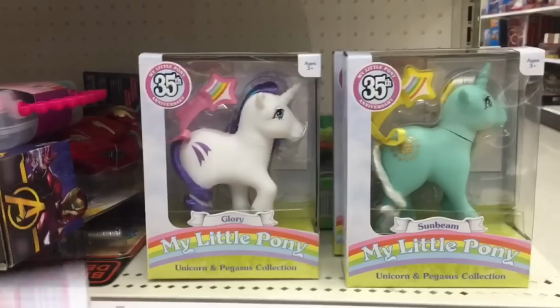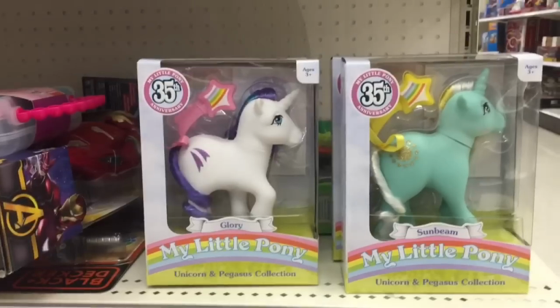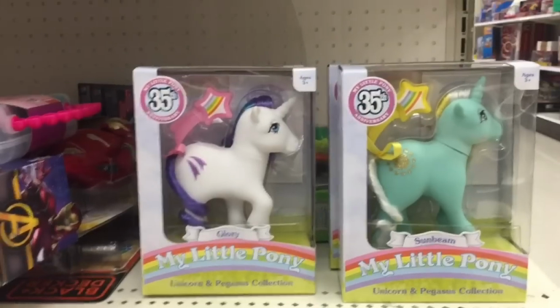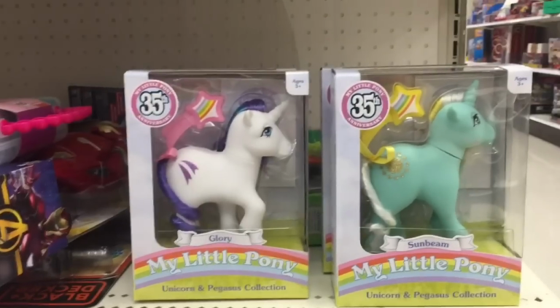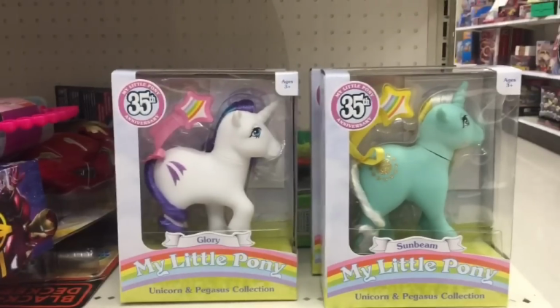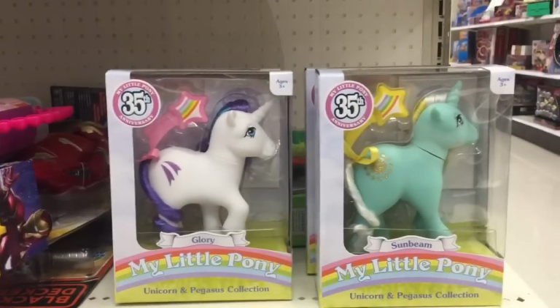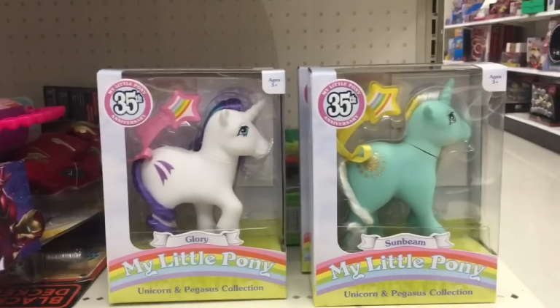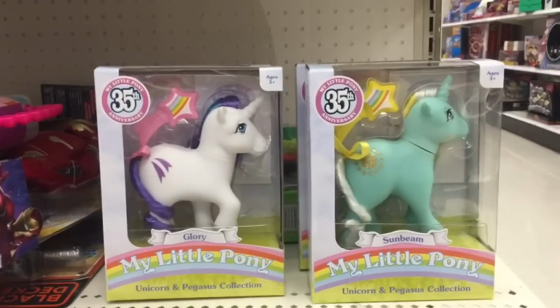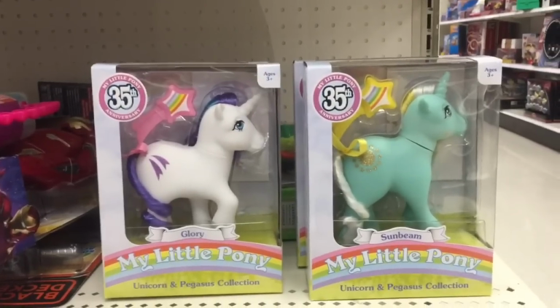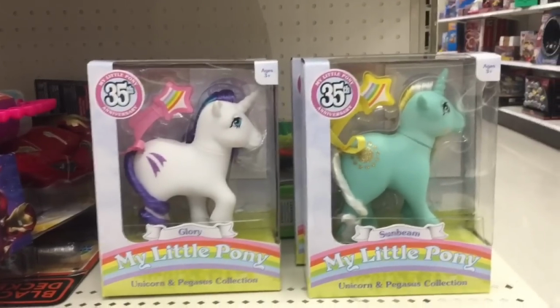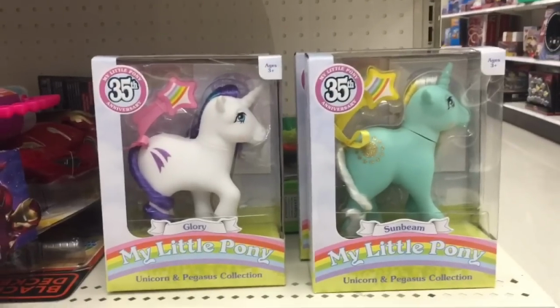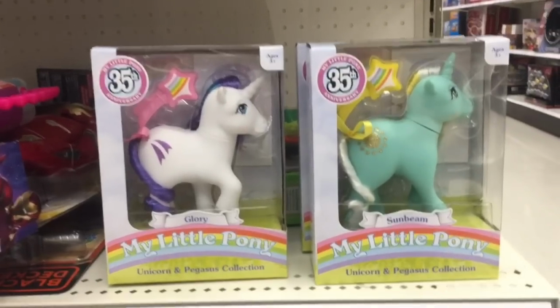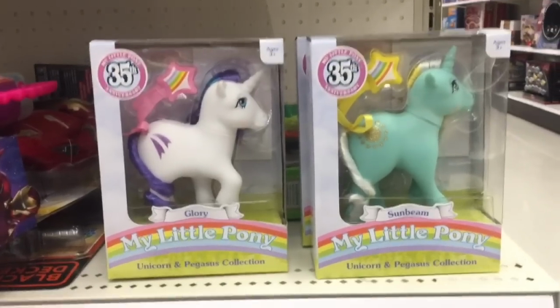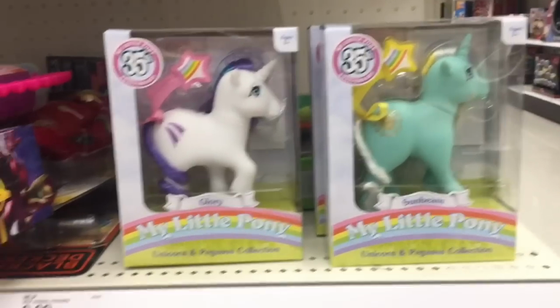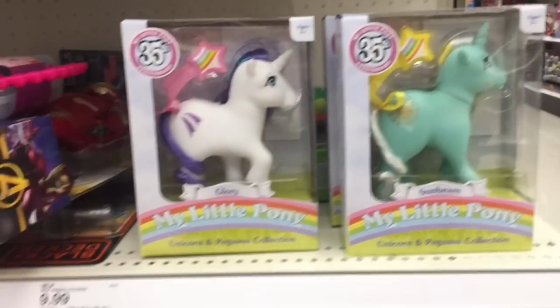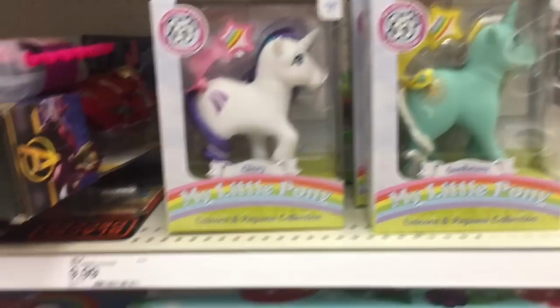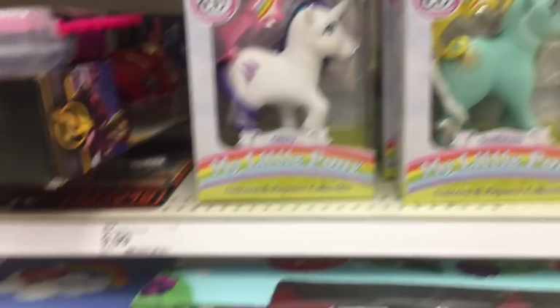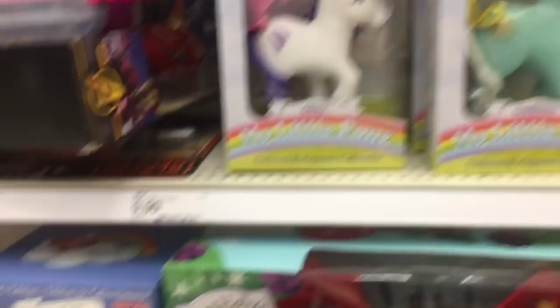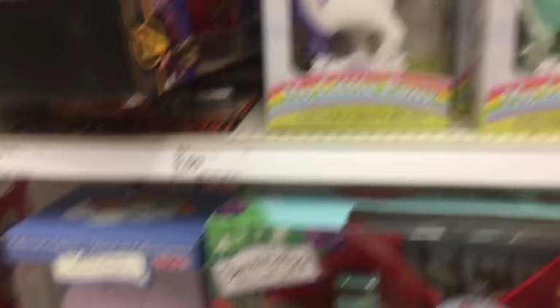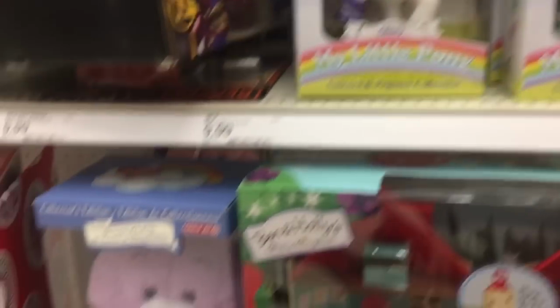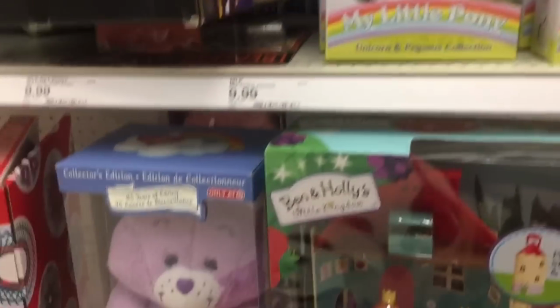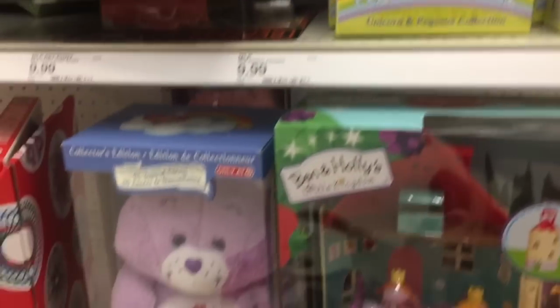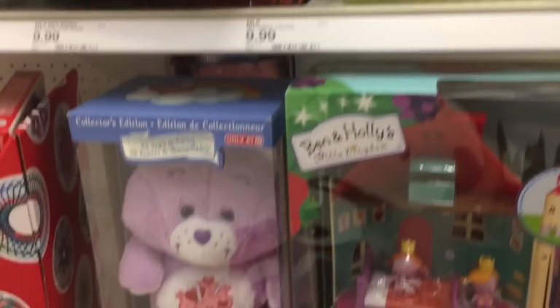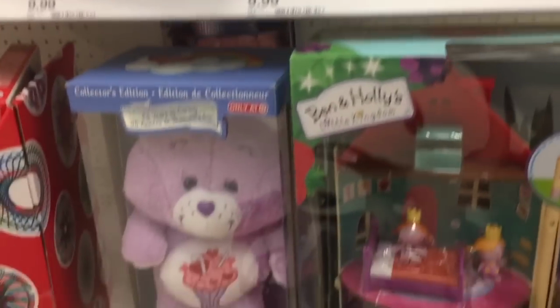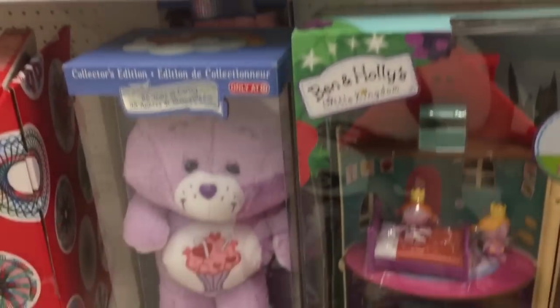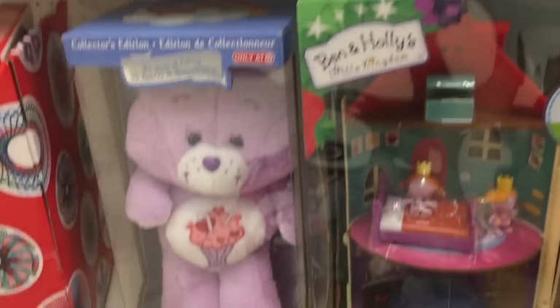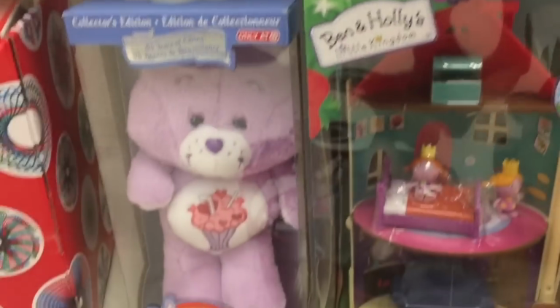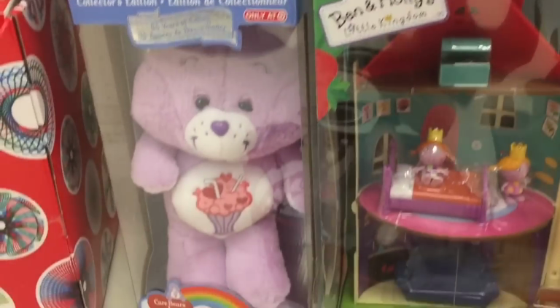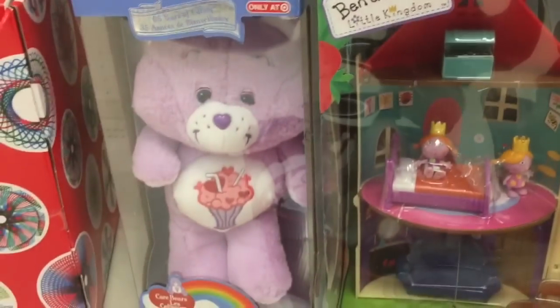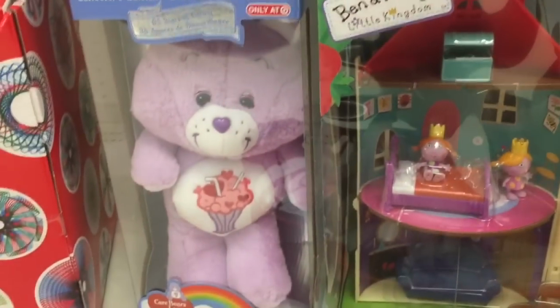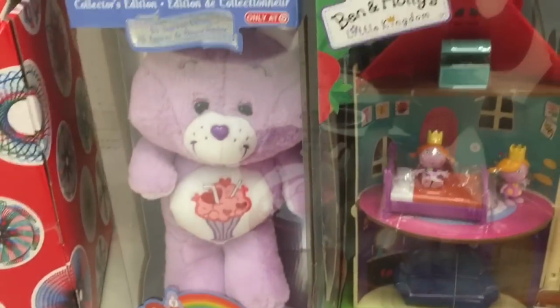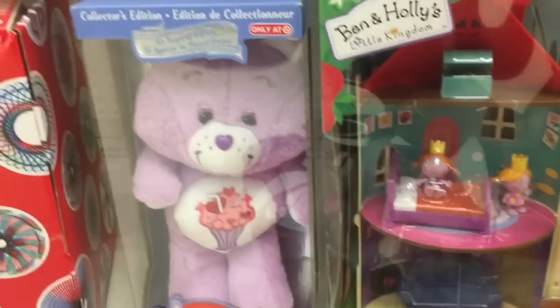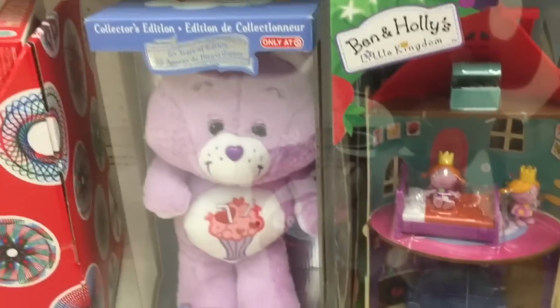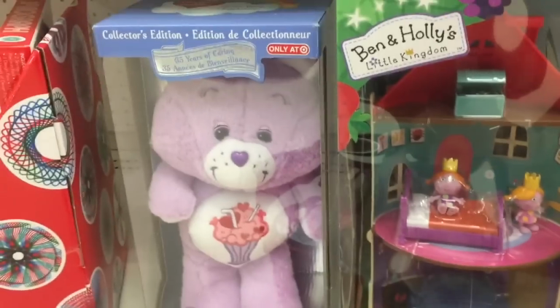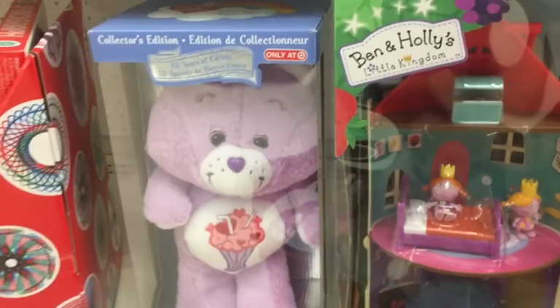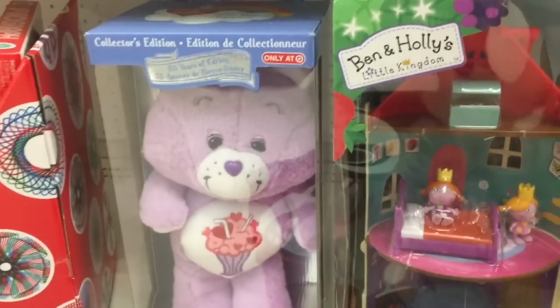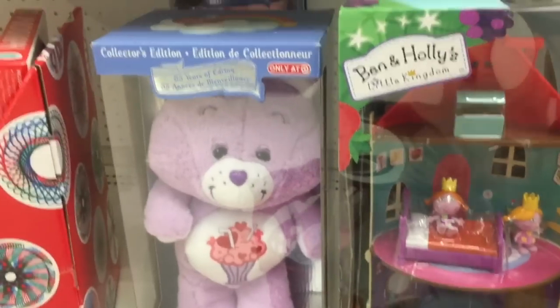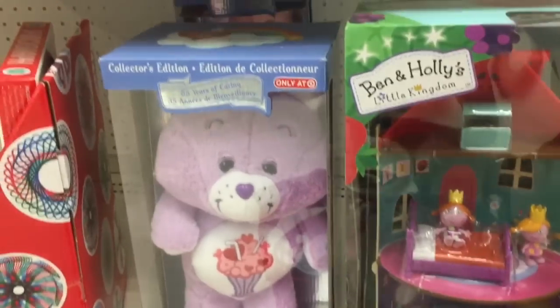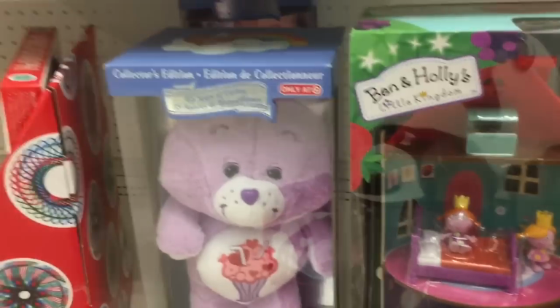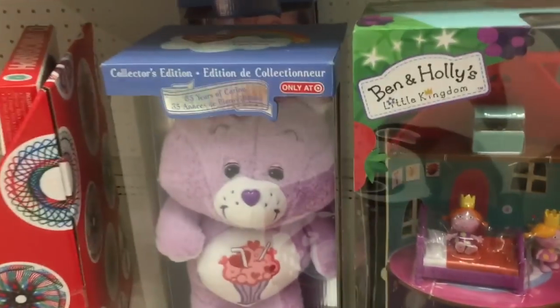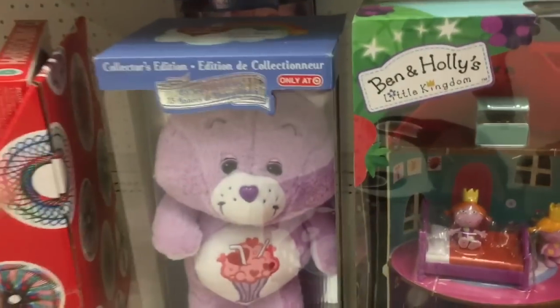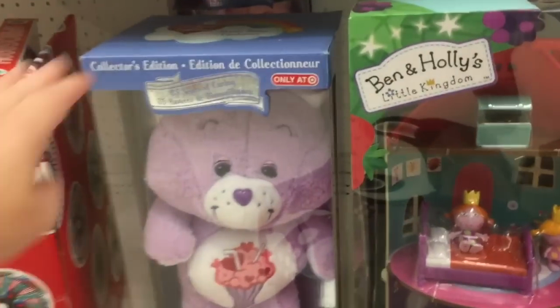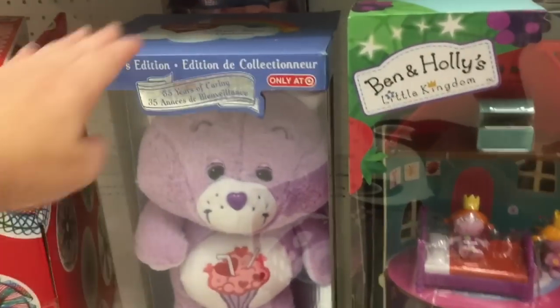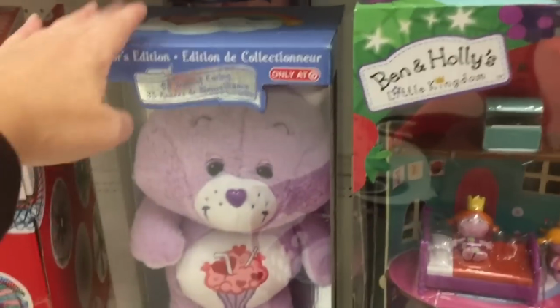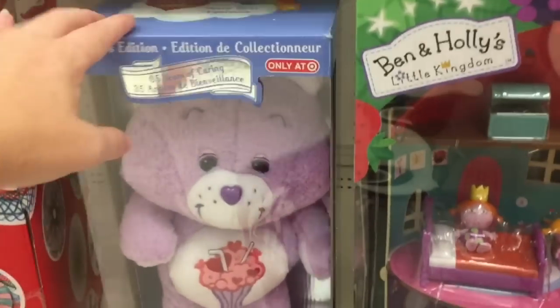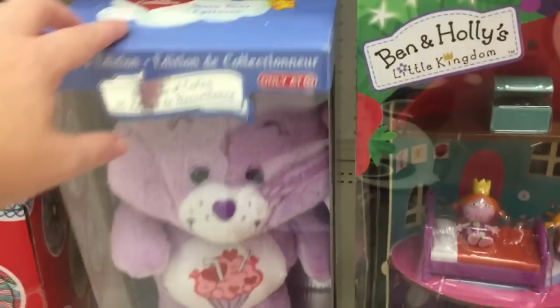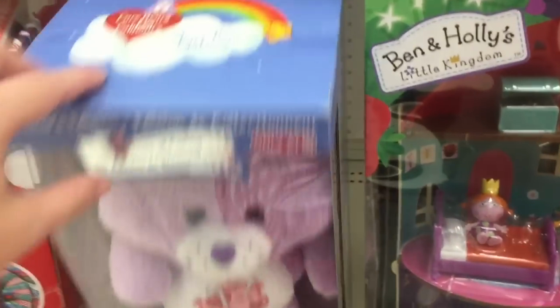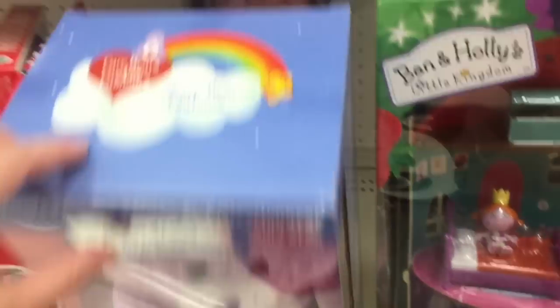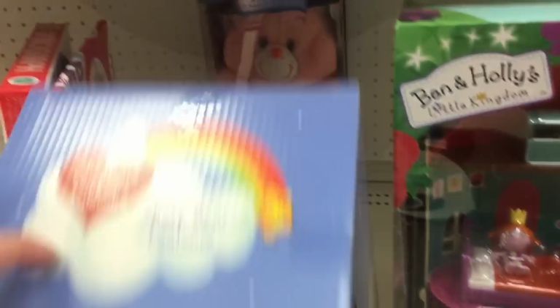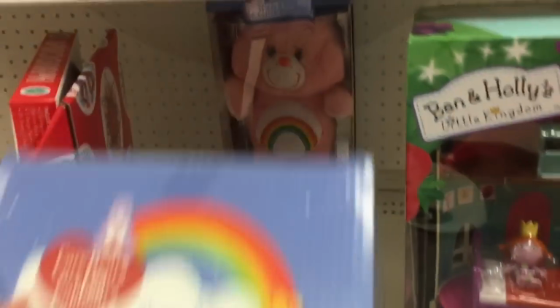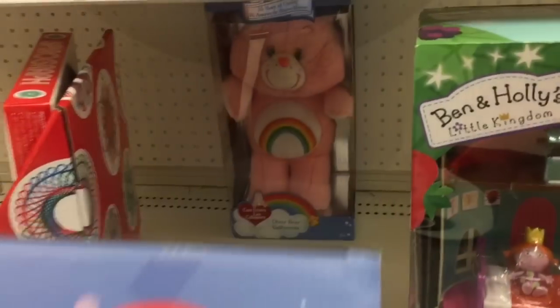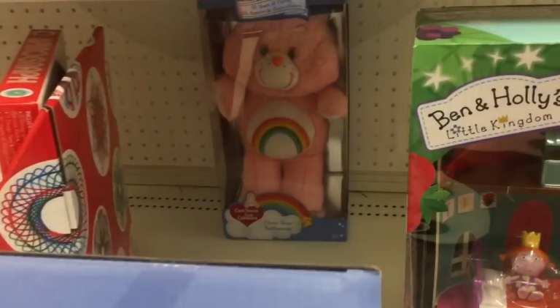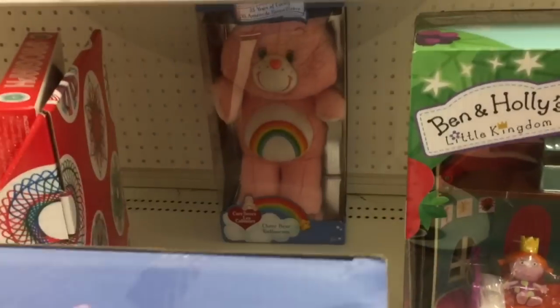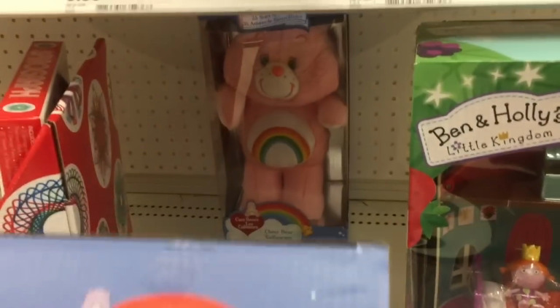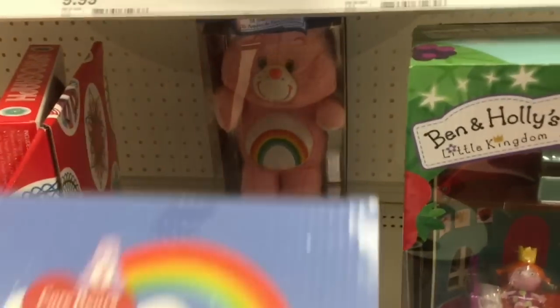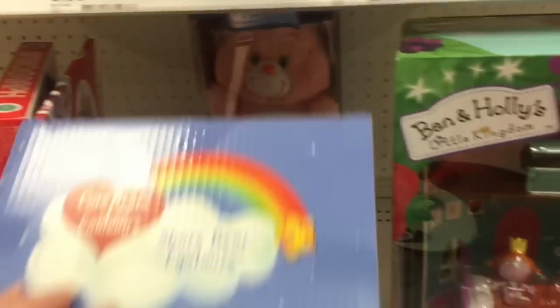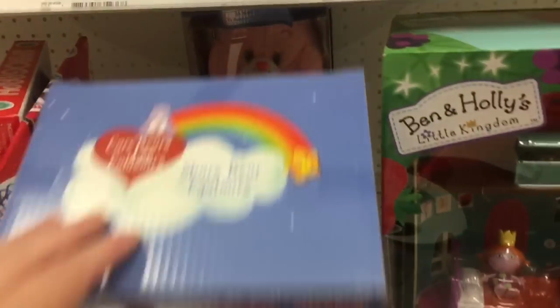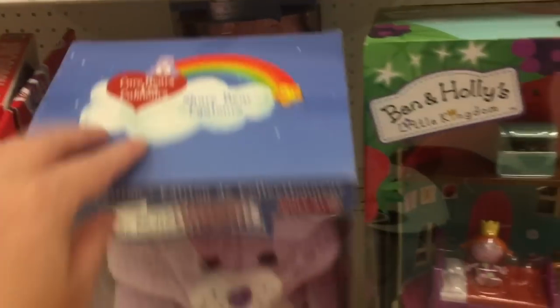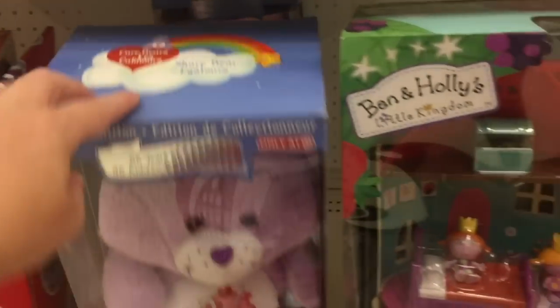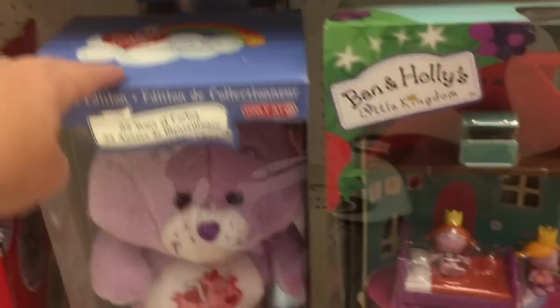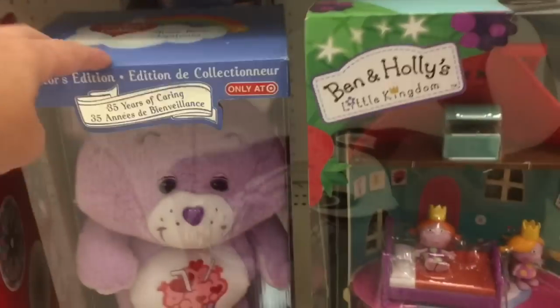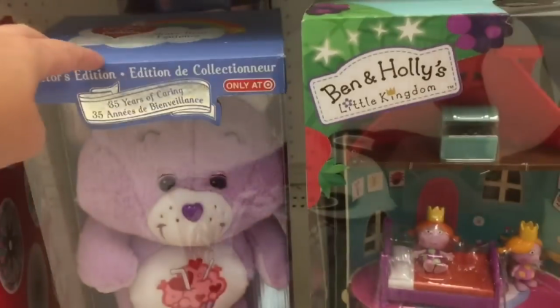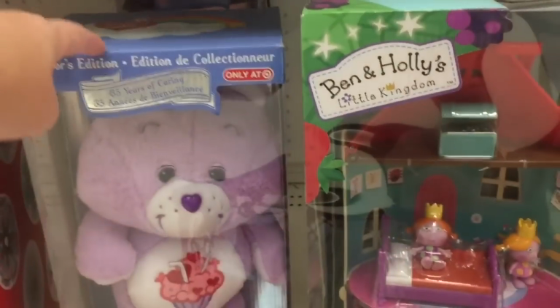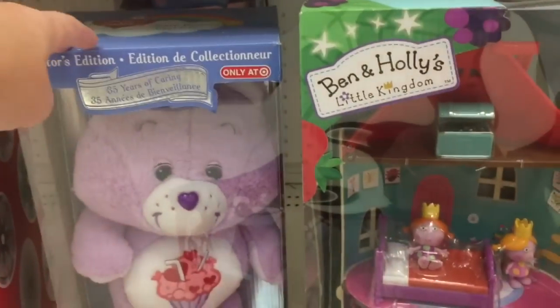These gorgeous ponies are going to be coming home with me. They also have some of the classic Care Bears - they have Sheer Bear and Cheer Bear.